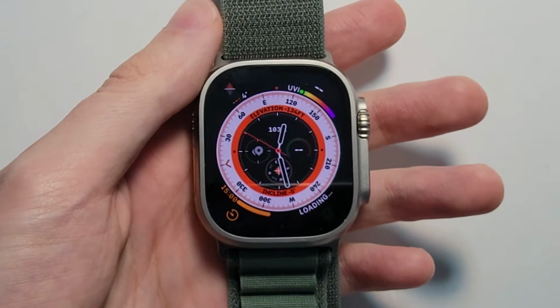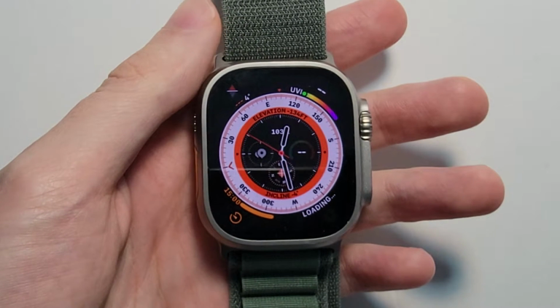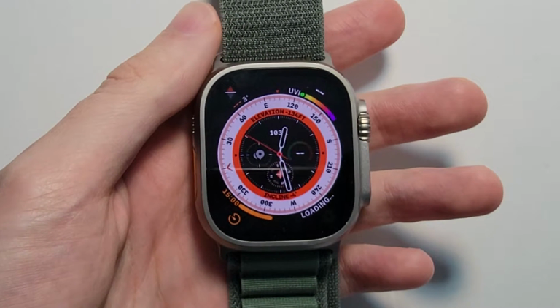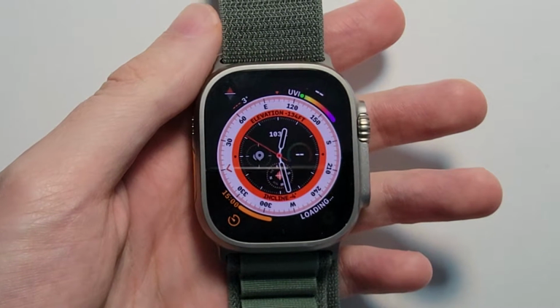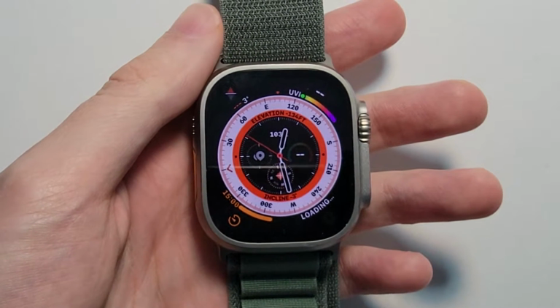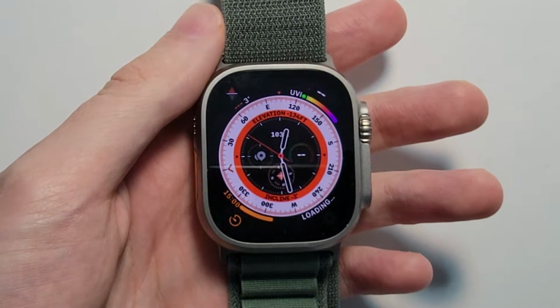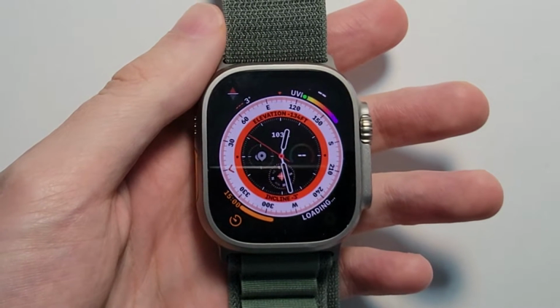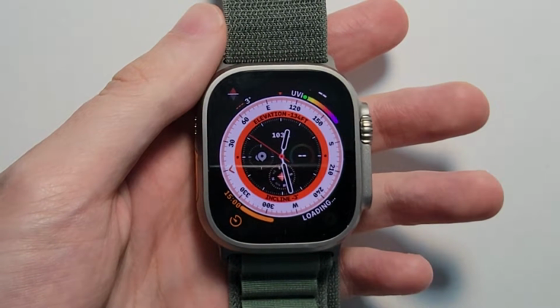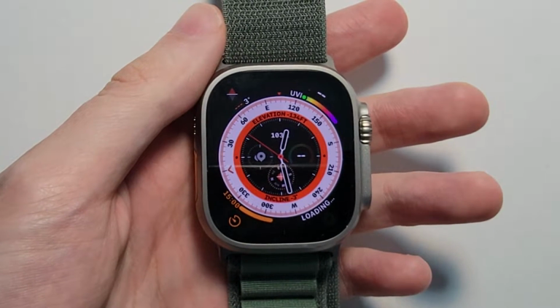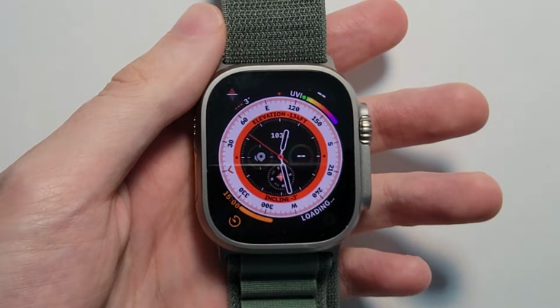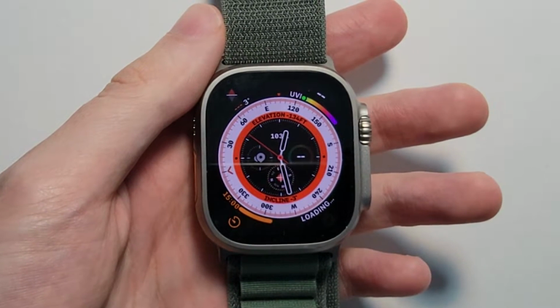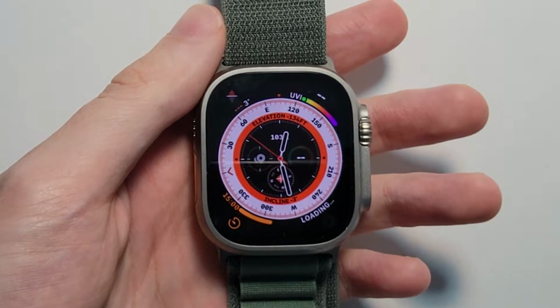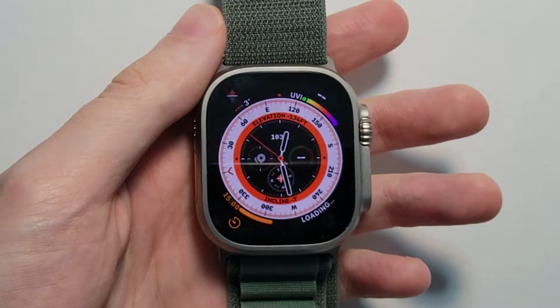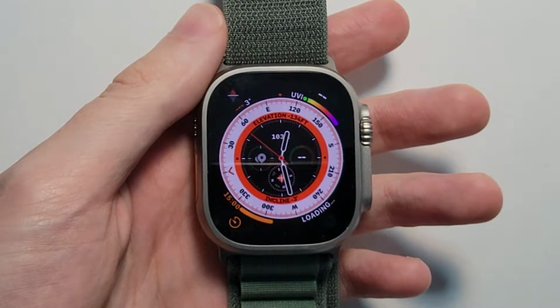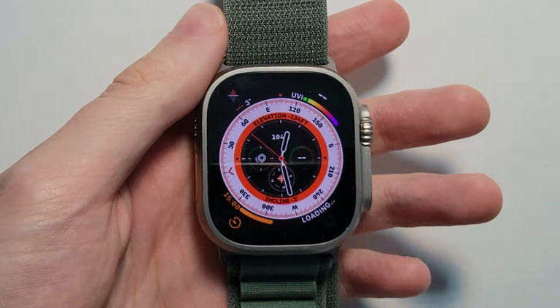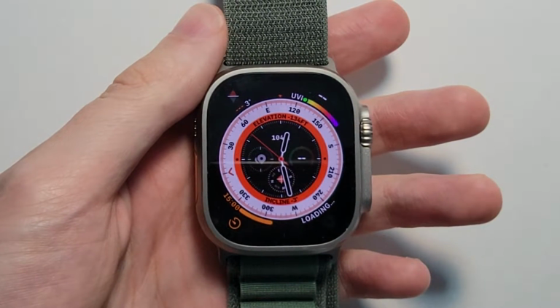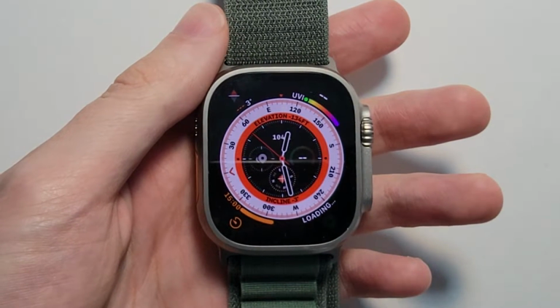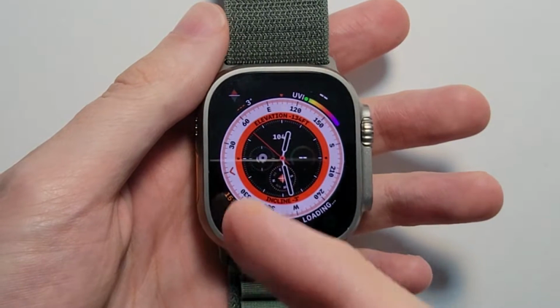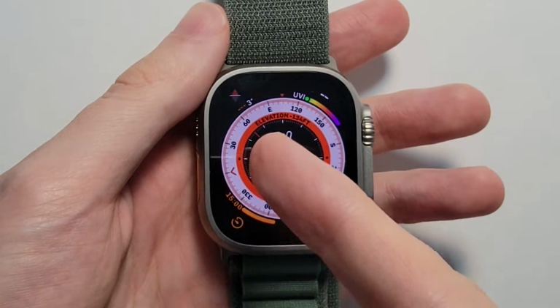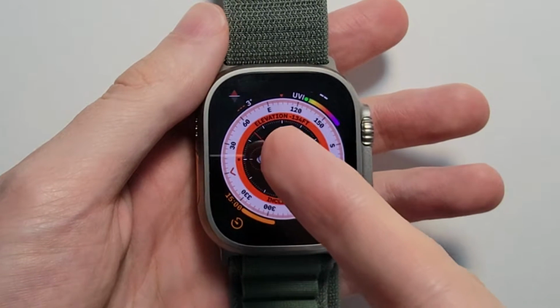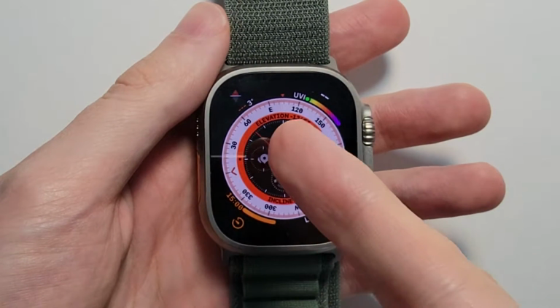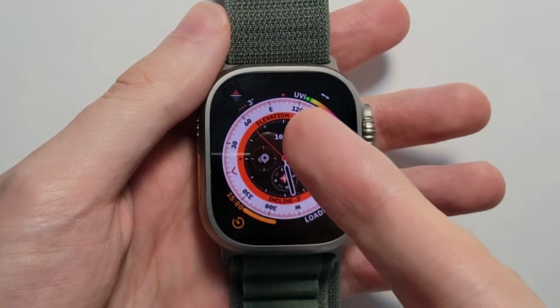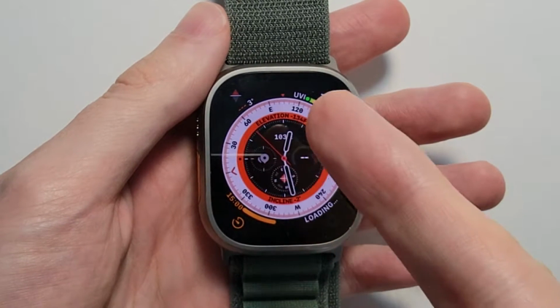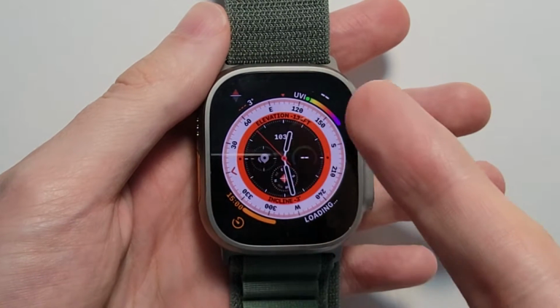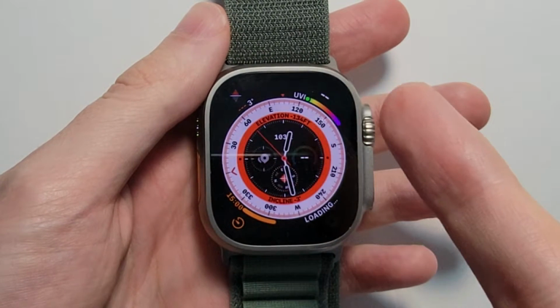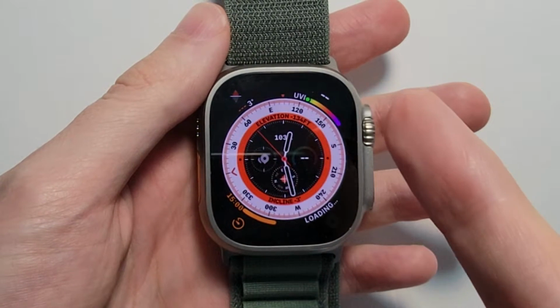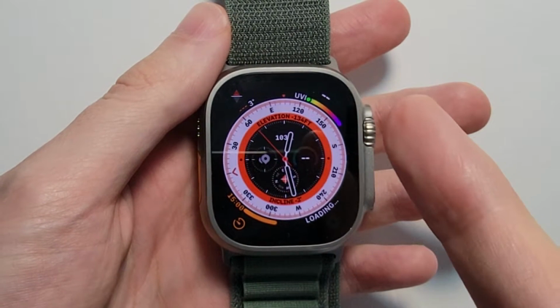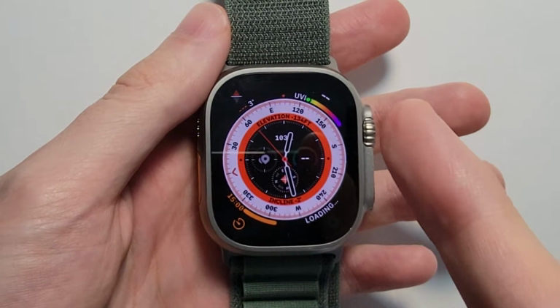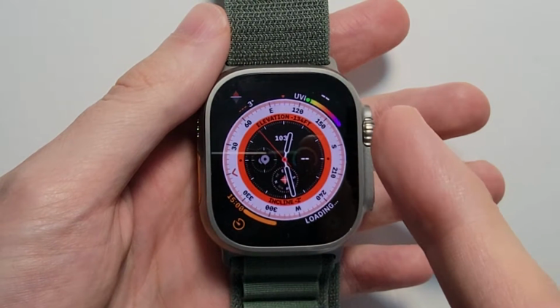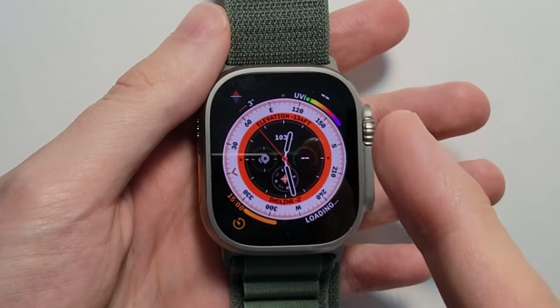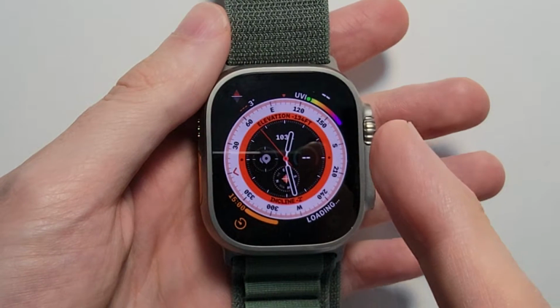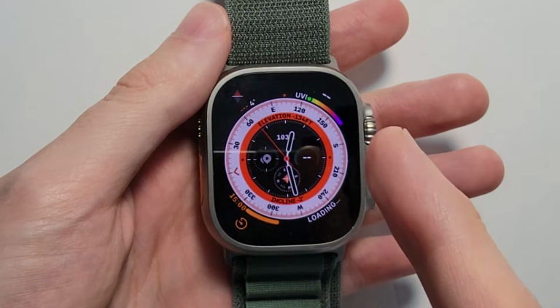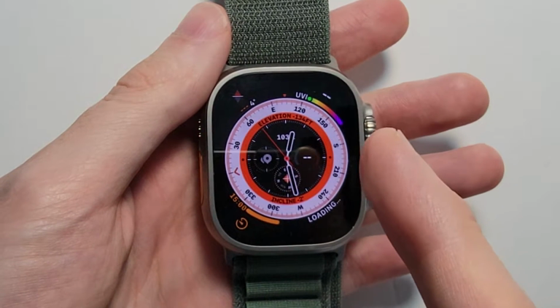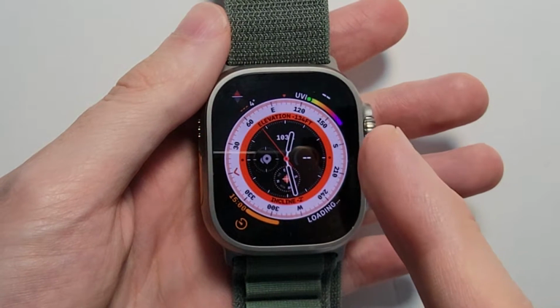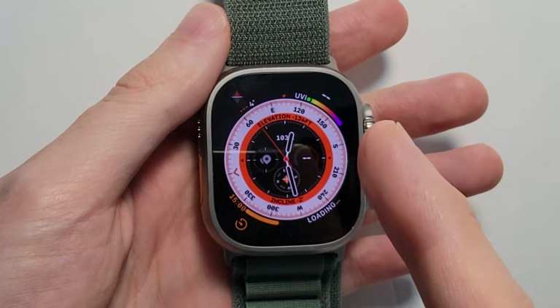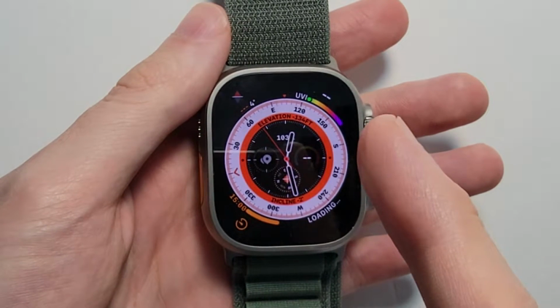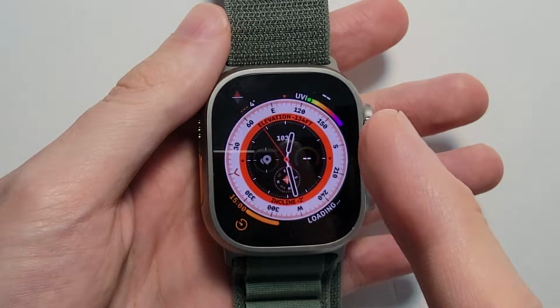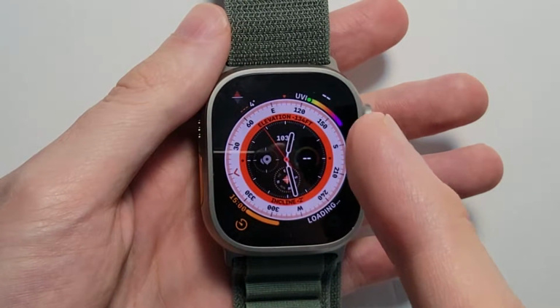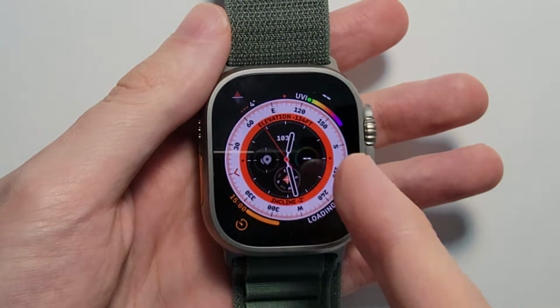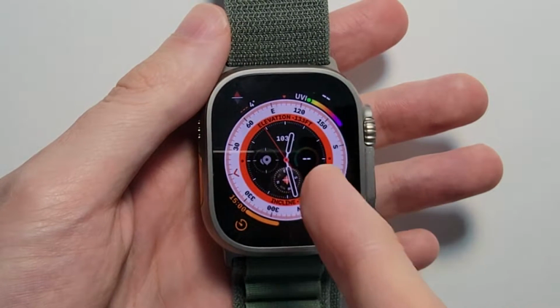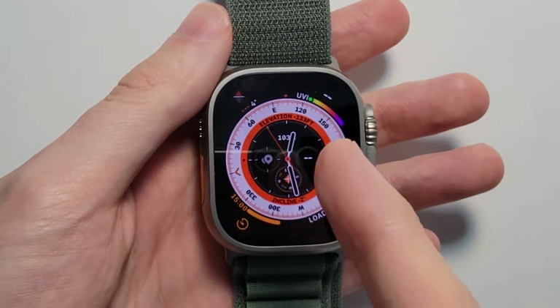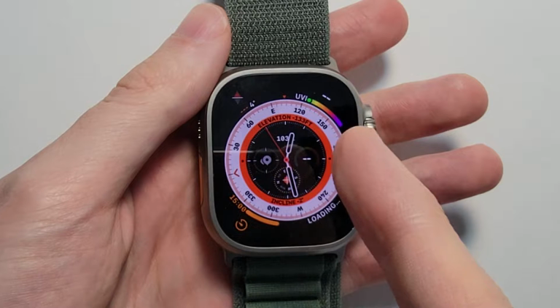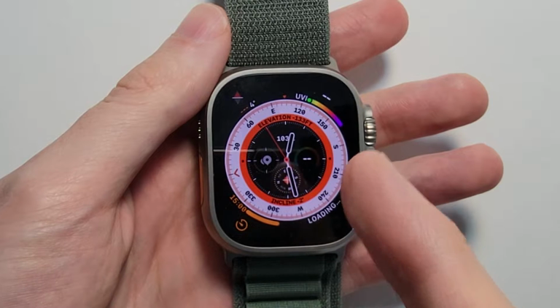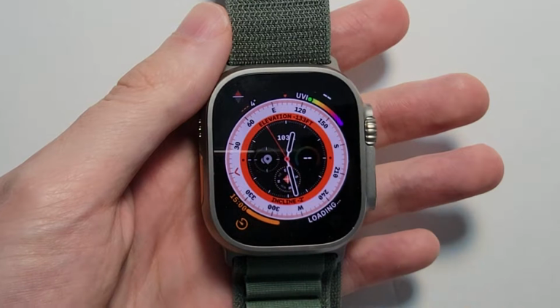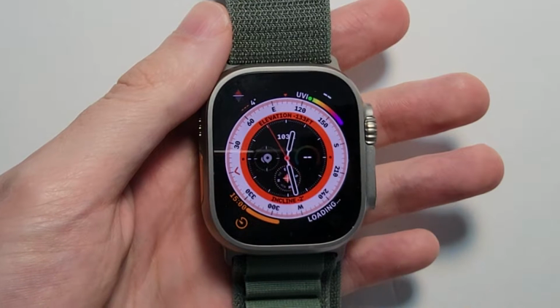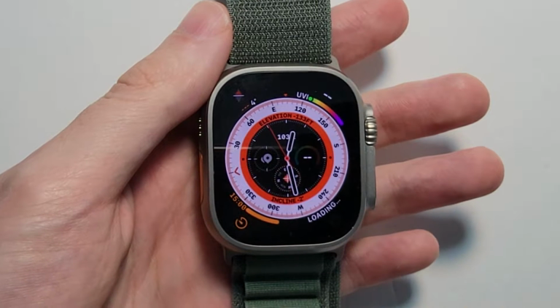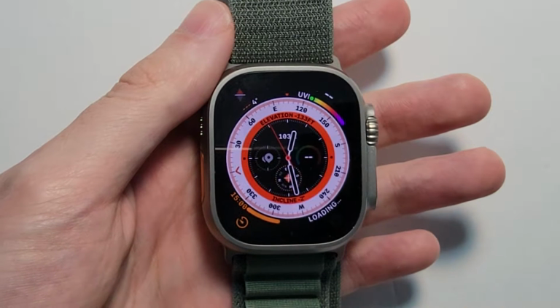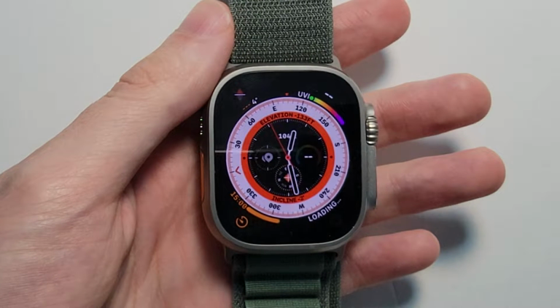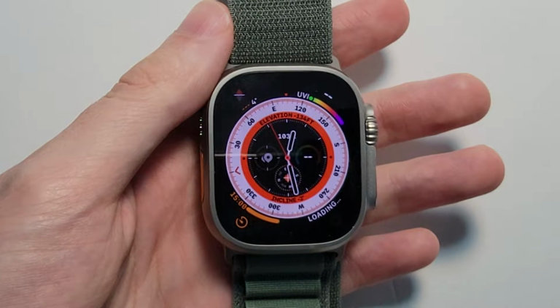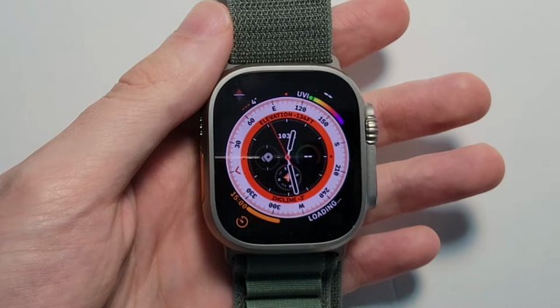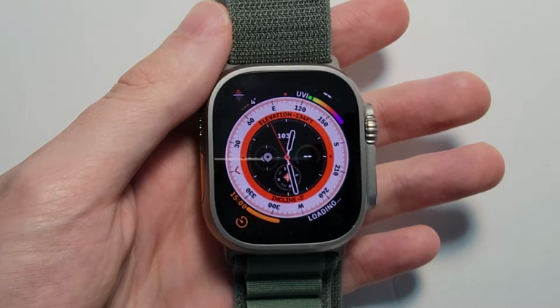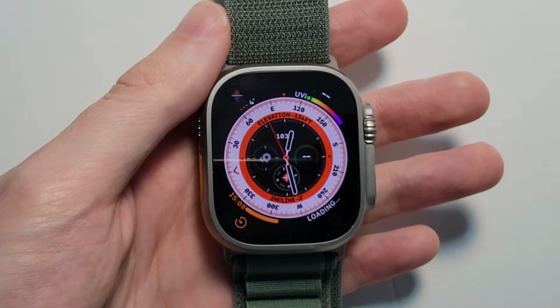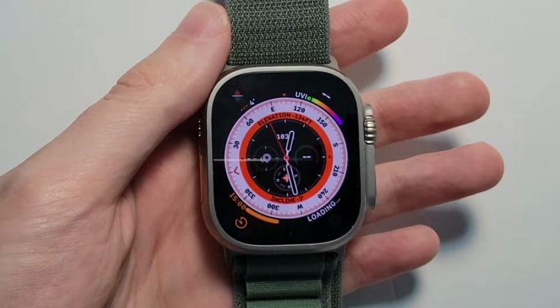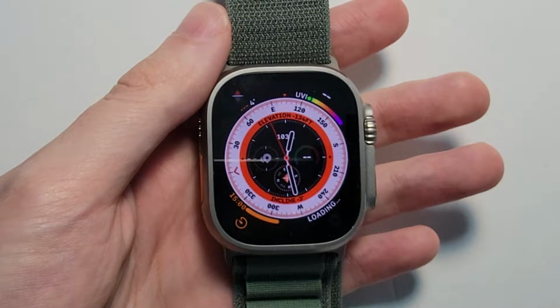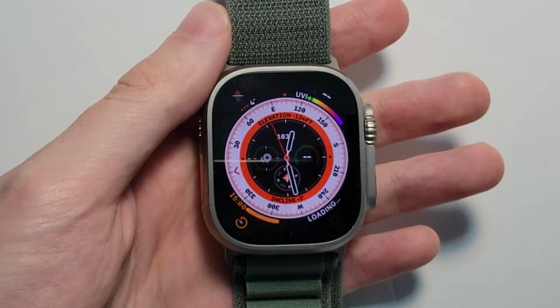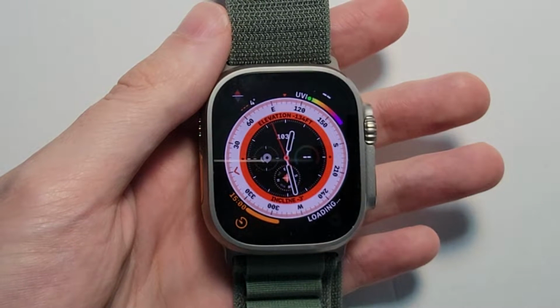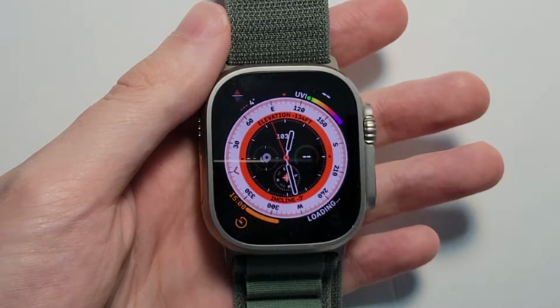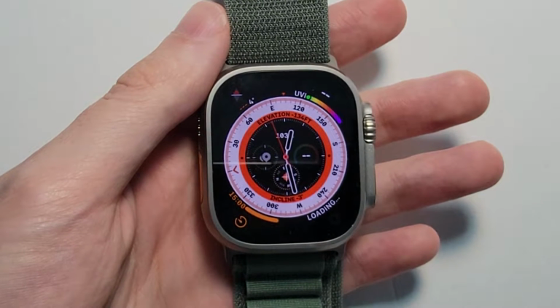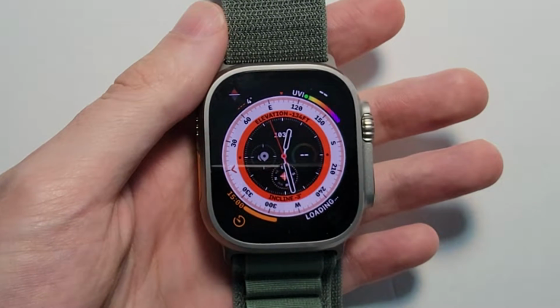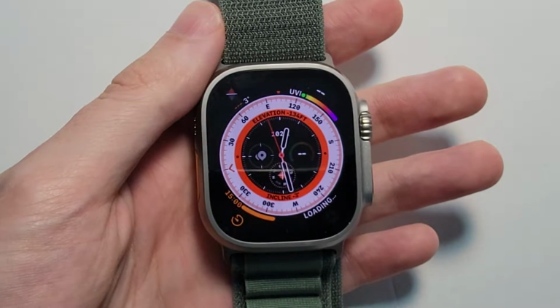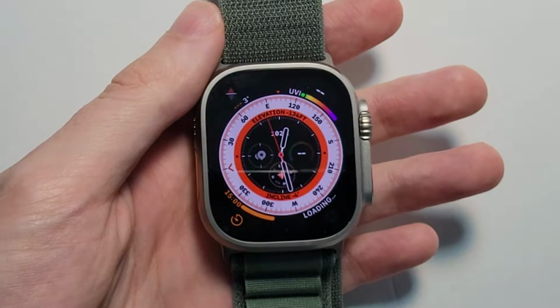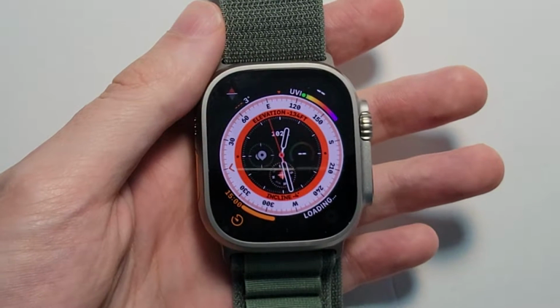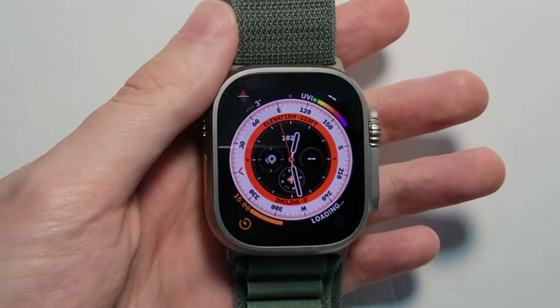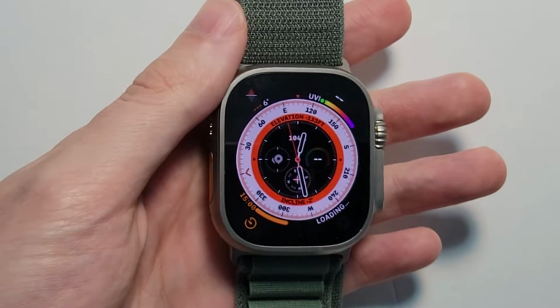Alright guys, so I'm going to show you how to turn off, turn on, and force restart your Apple Watch Ultra — and this works for other Apple Watches as well.